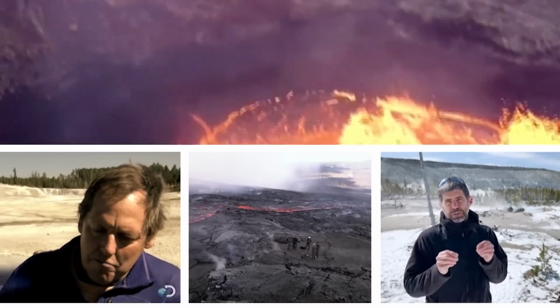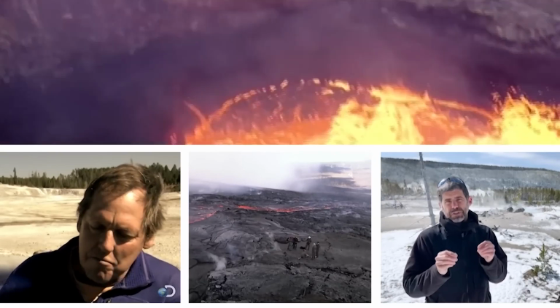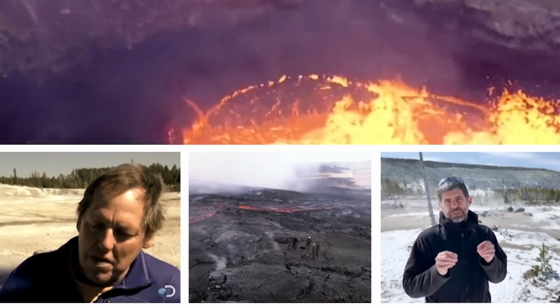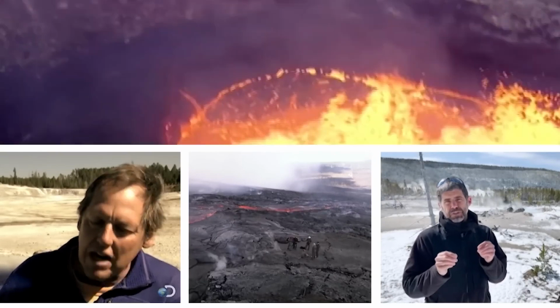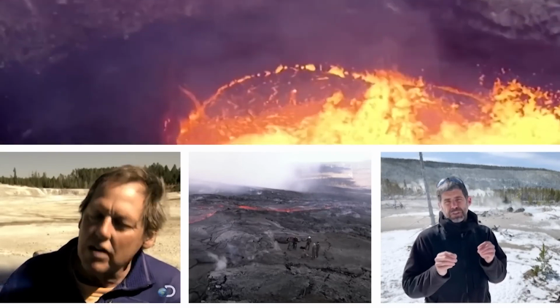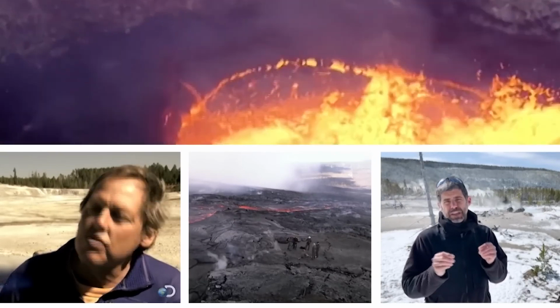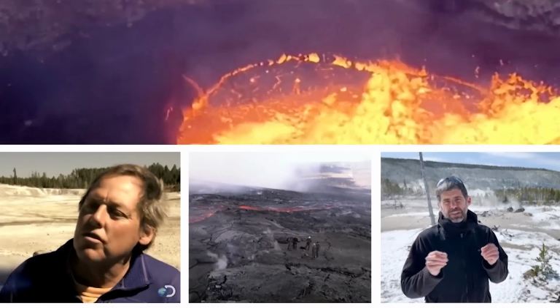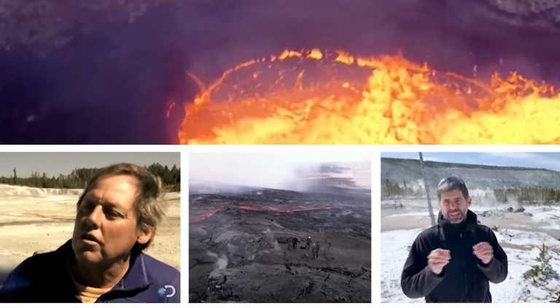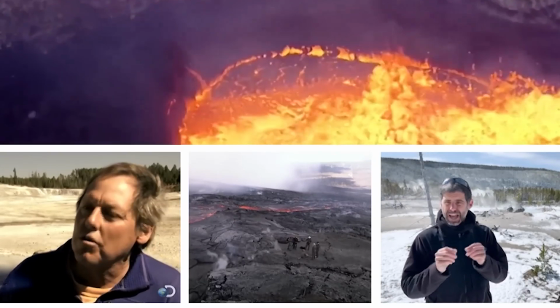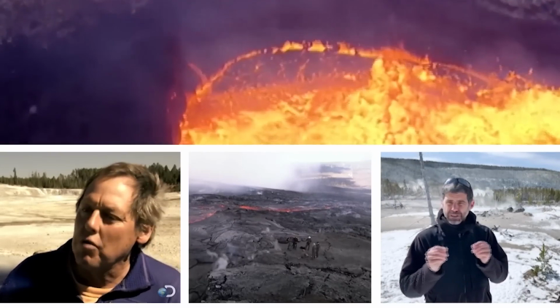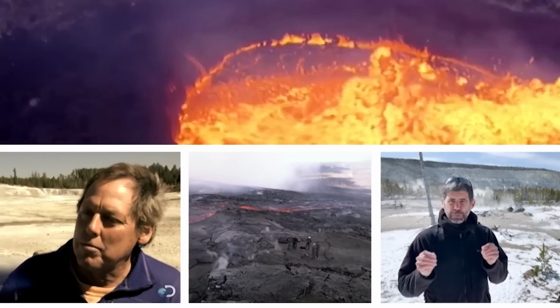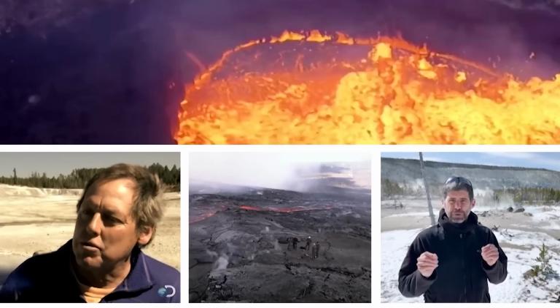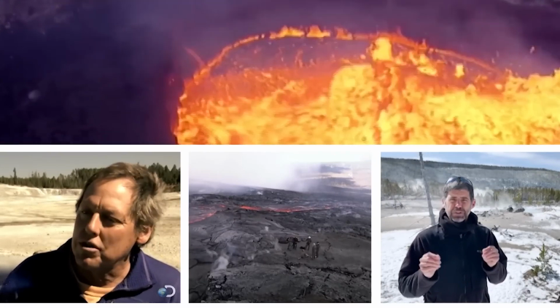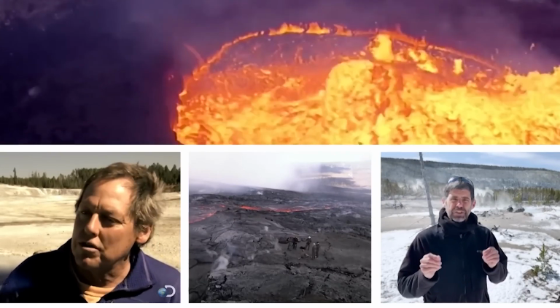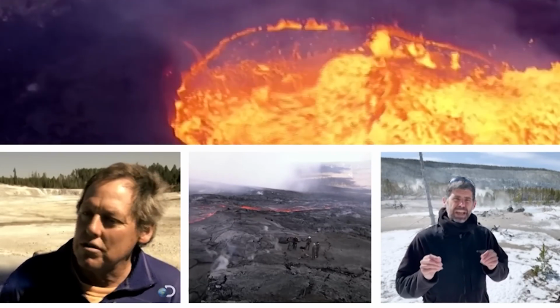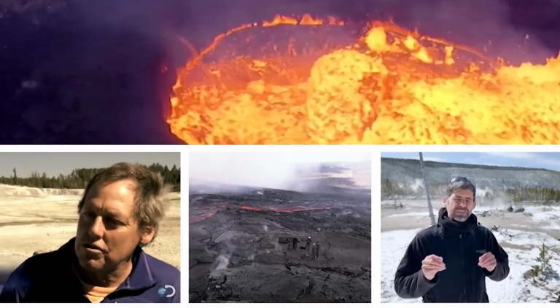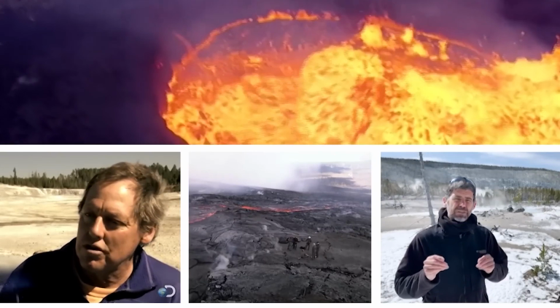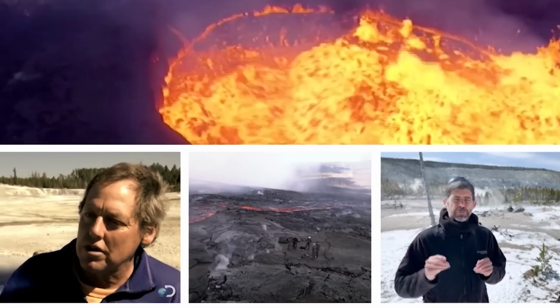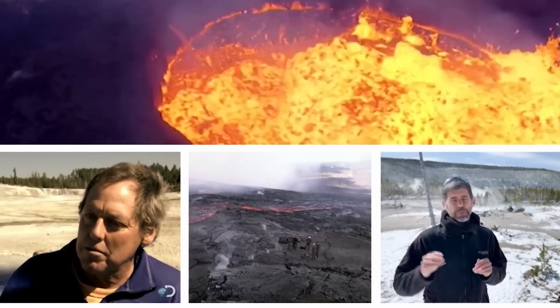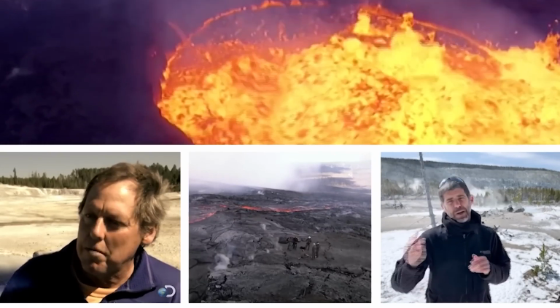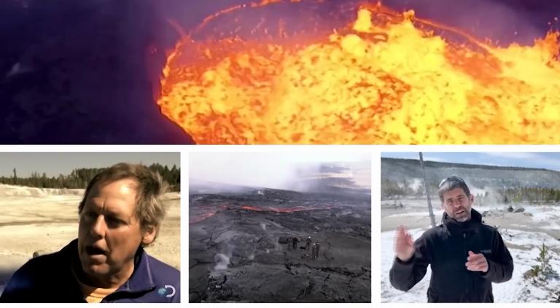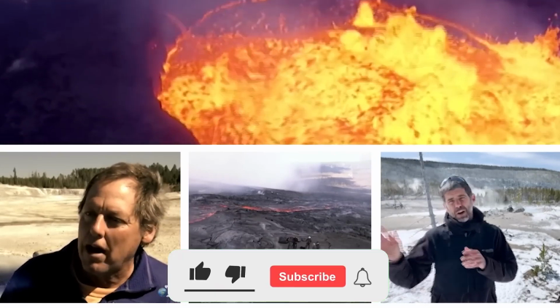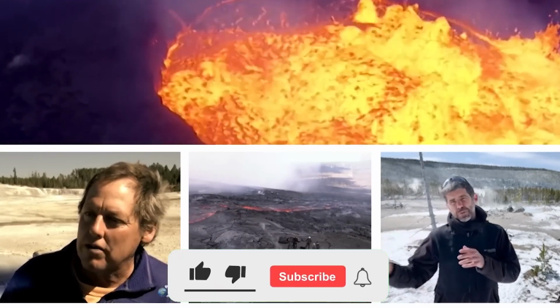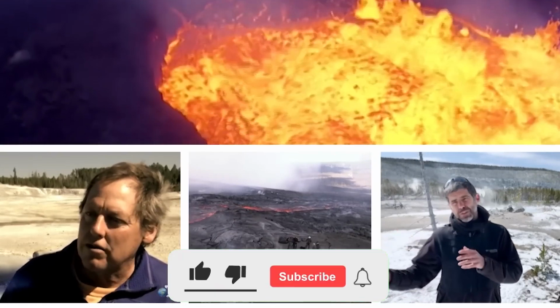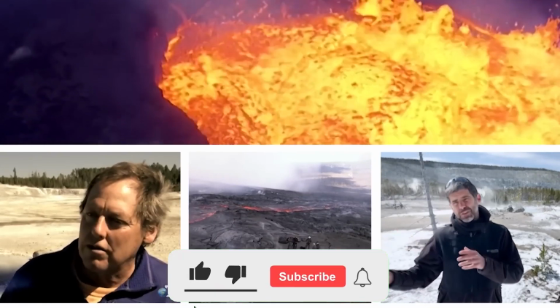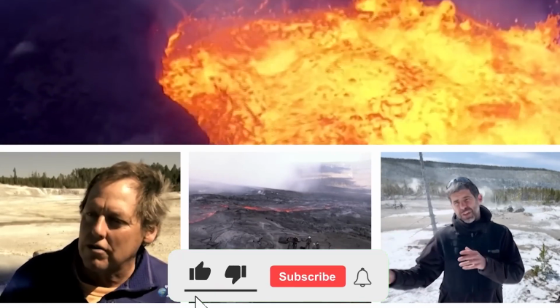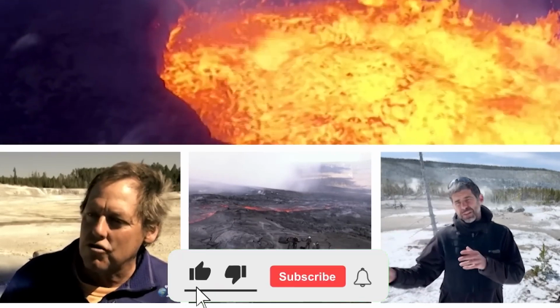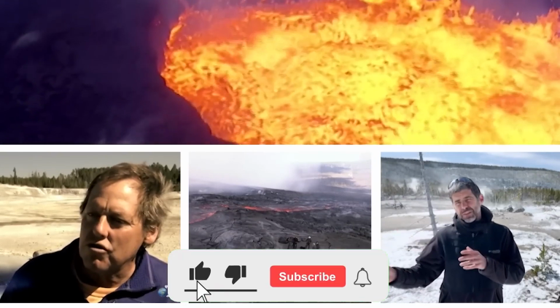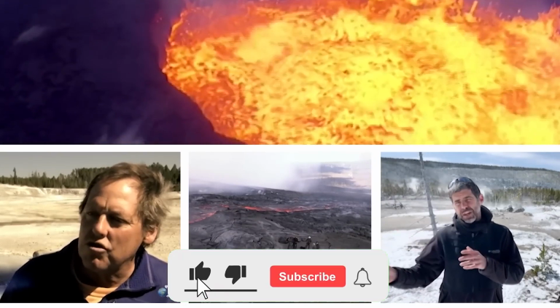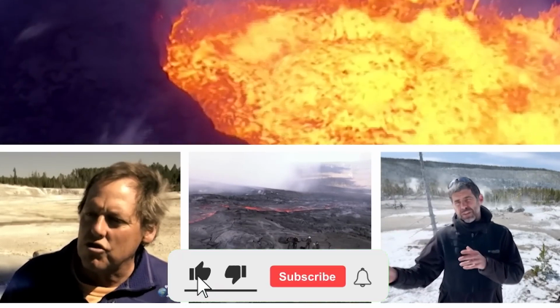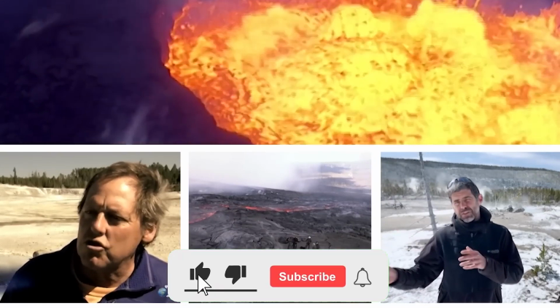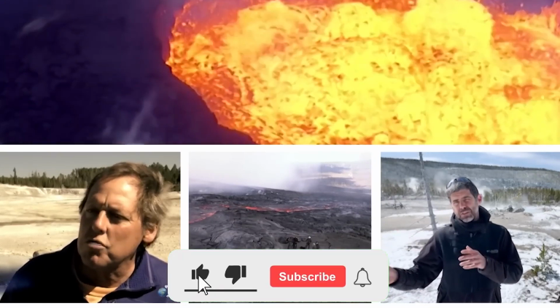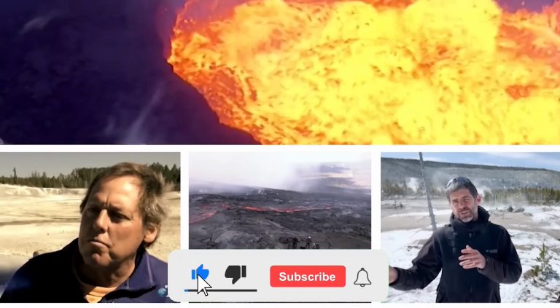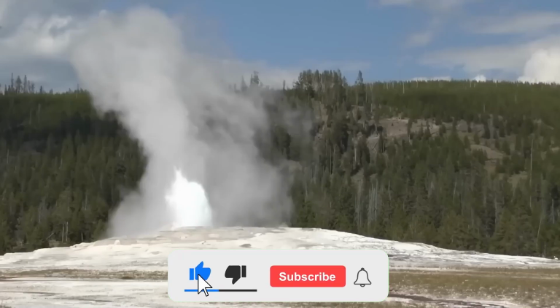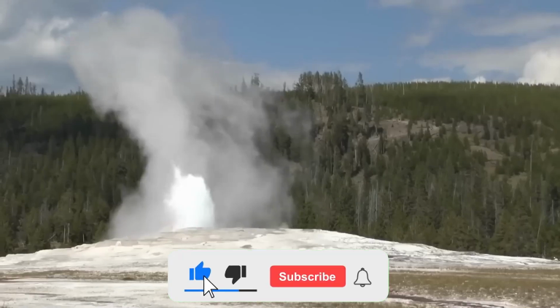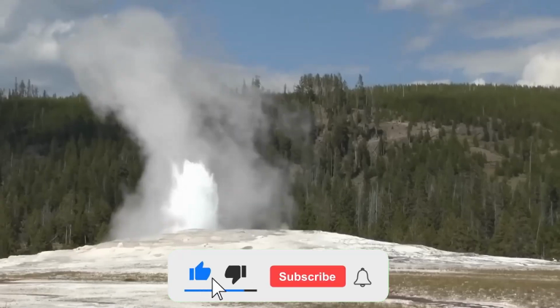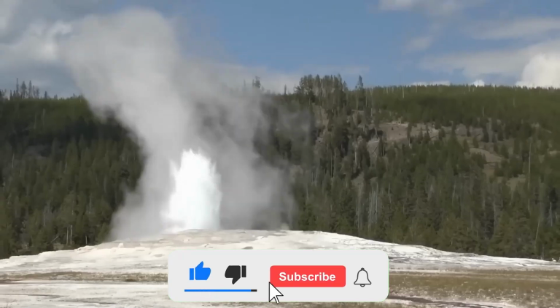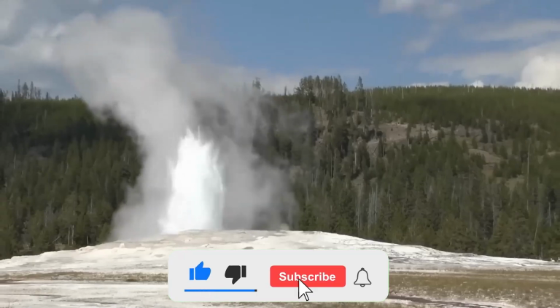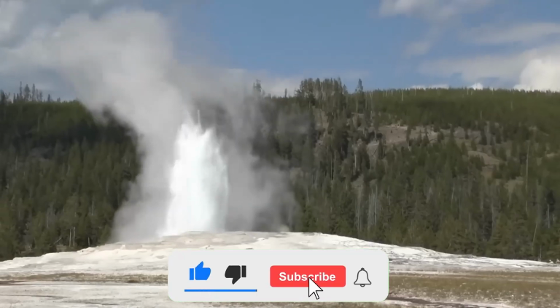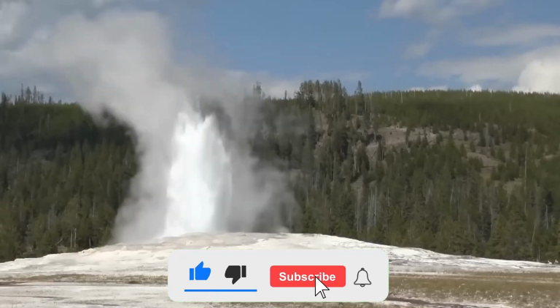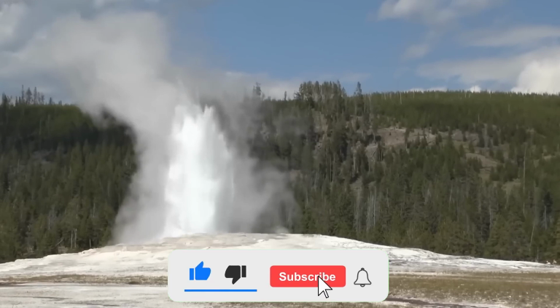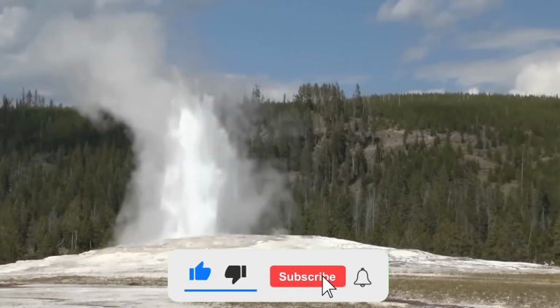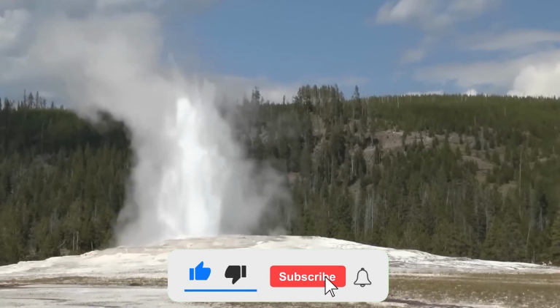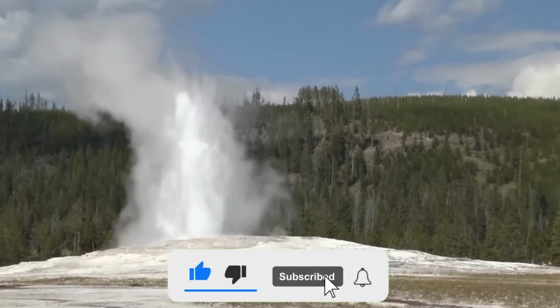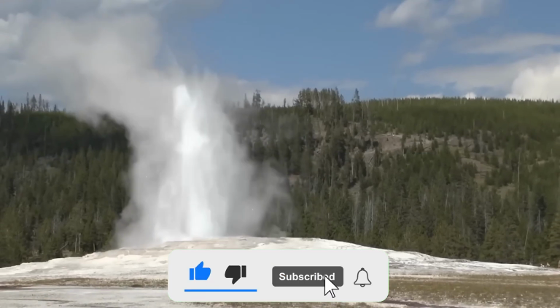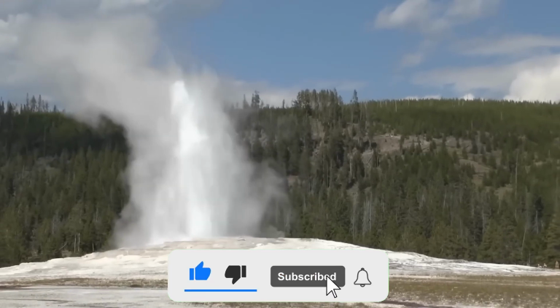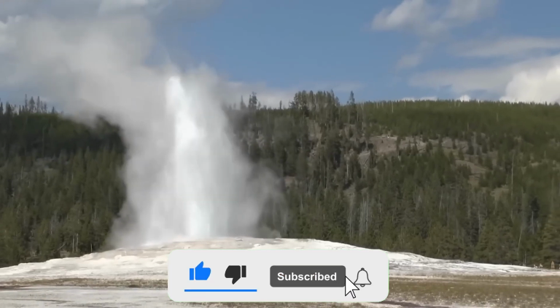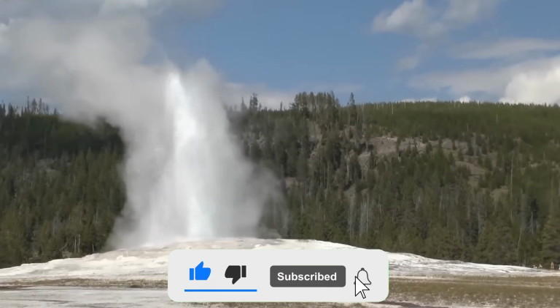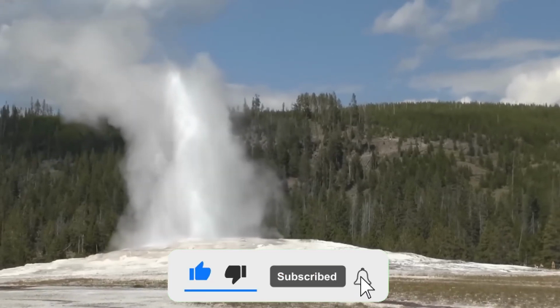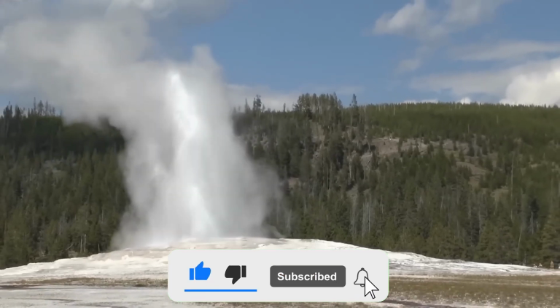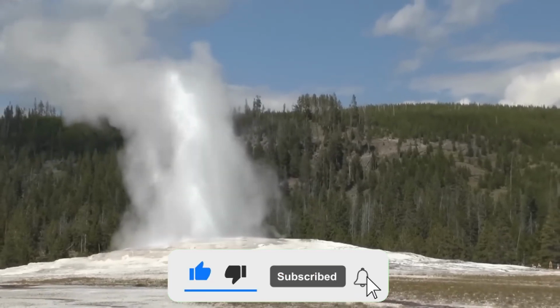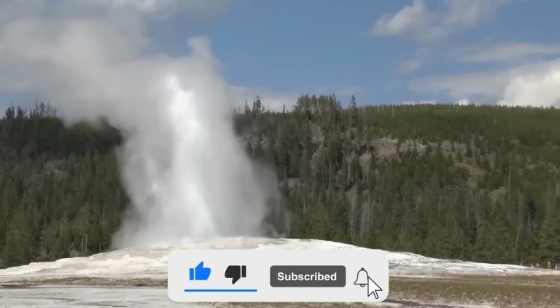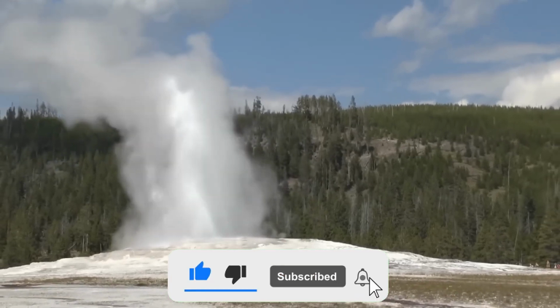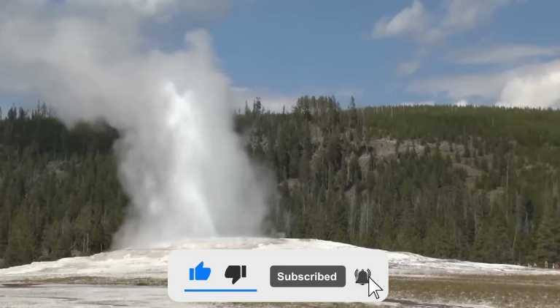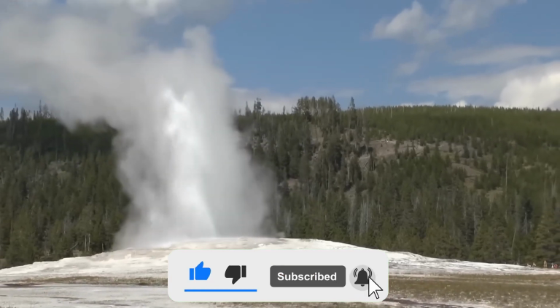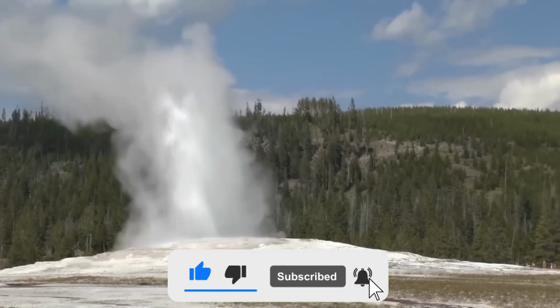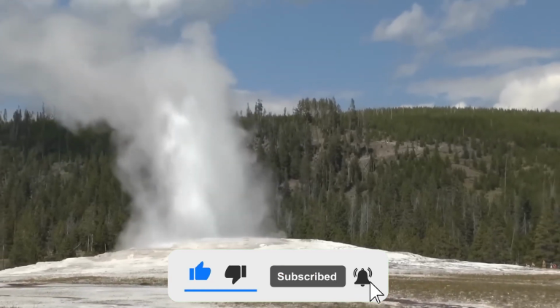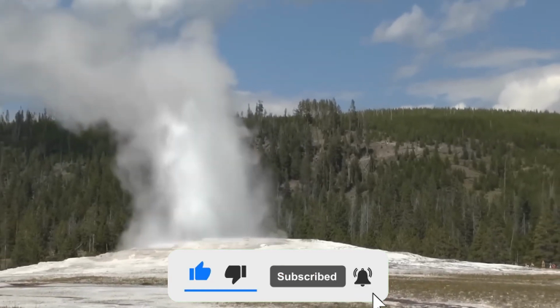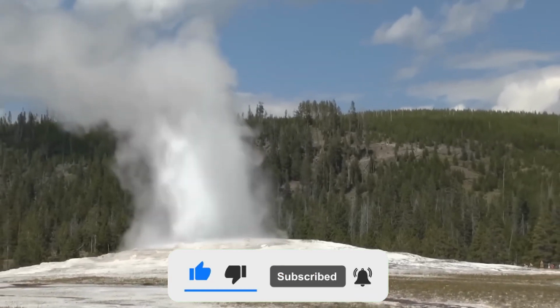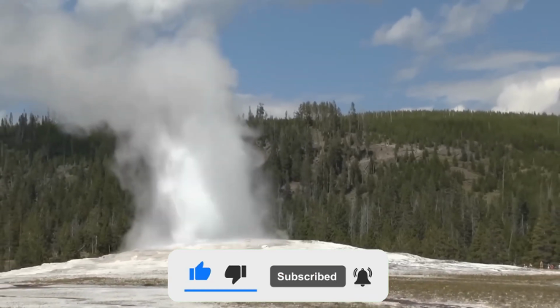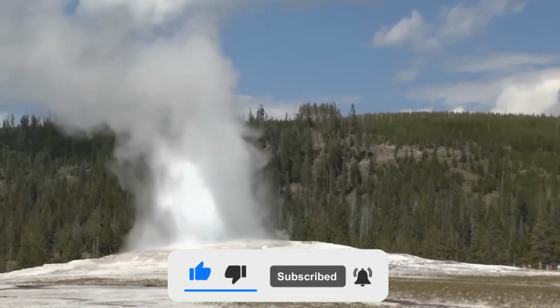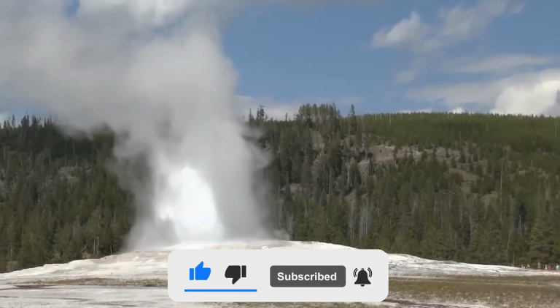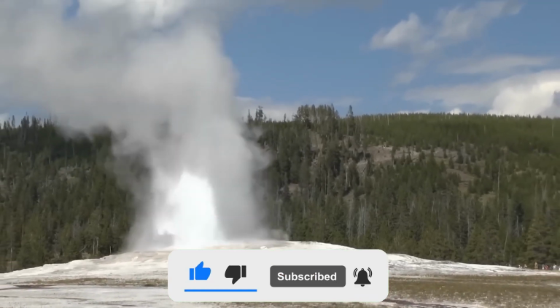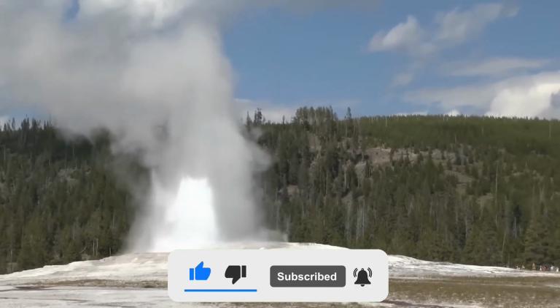That's all we have for this video. If you want to watch more amazing videos, don't forget to give a thumbs up and subscribe to our channel. Thanks for watching.